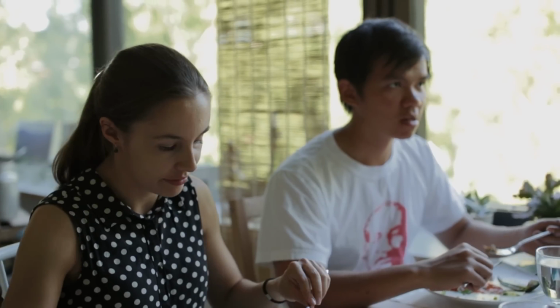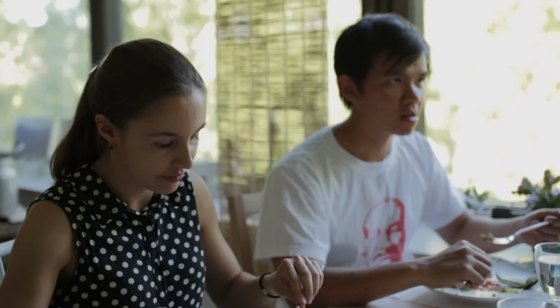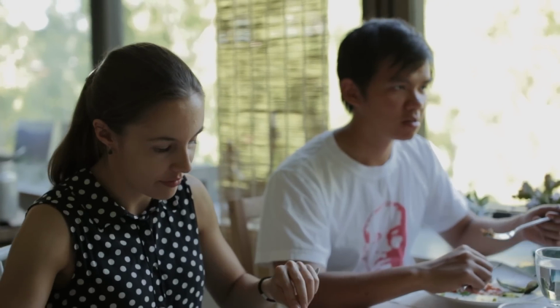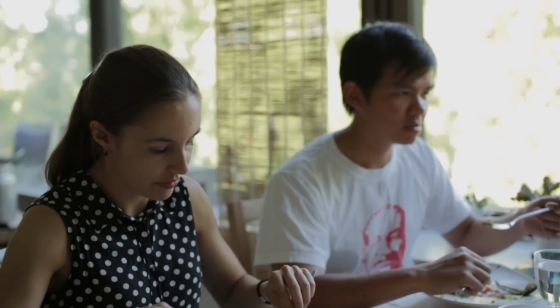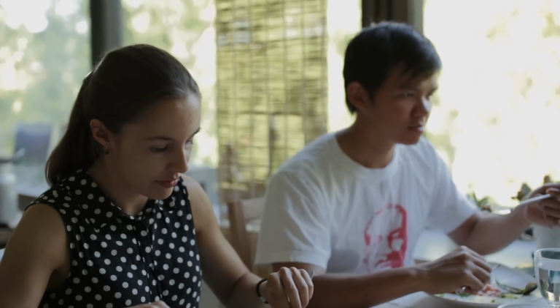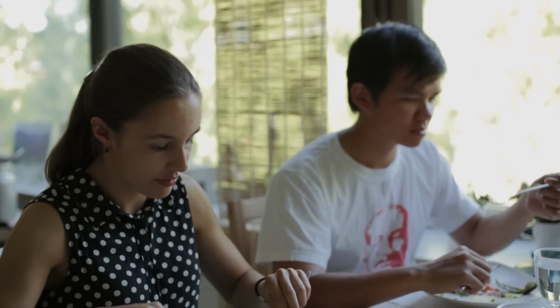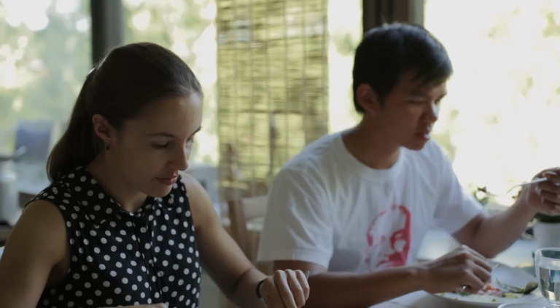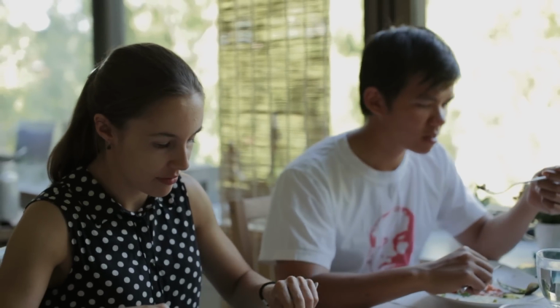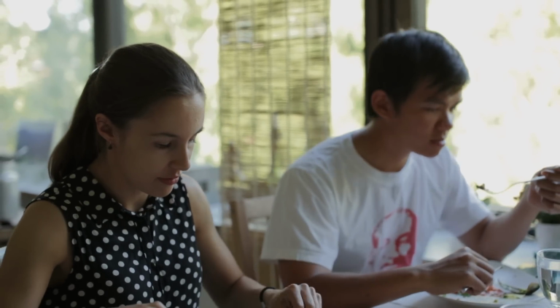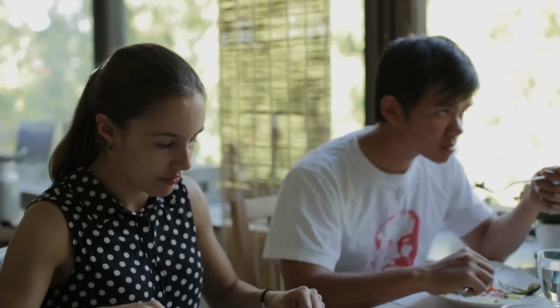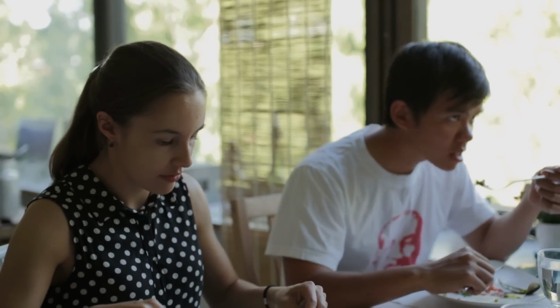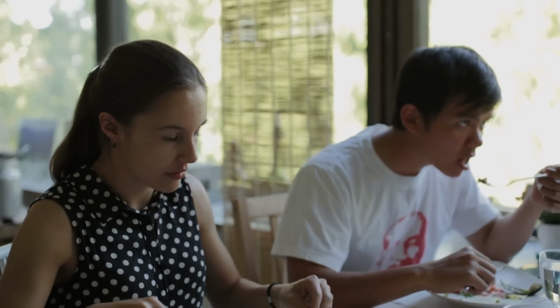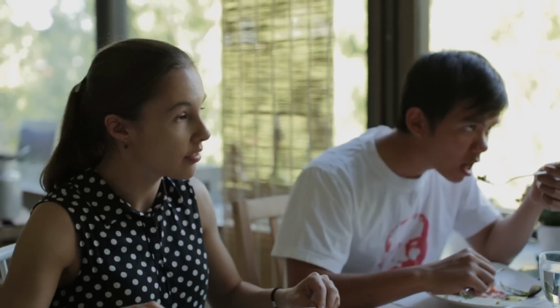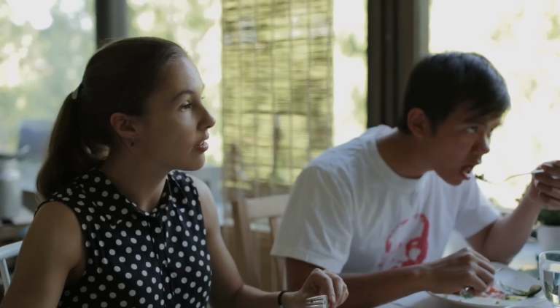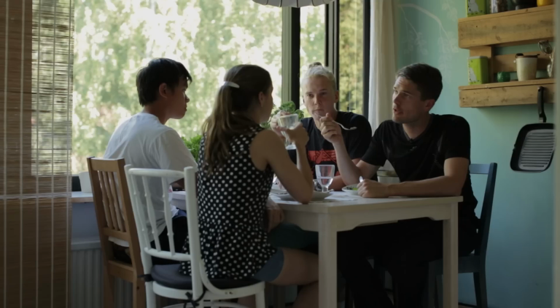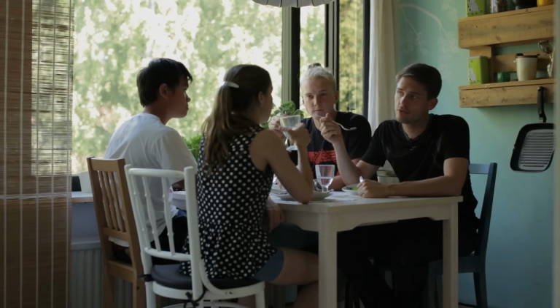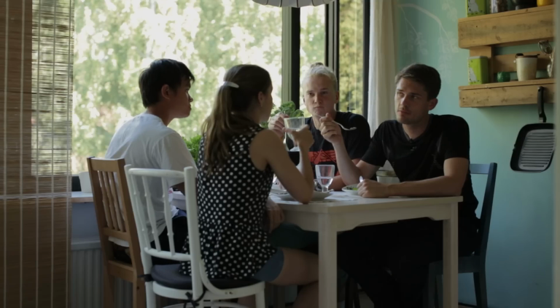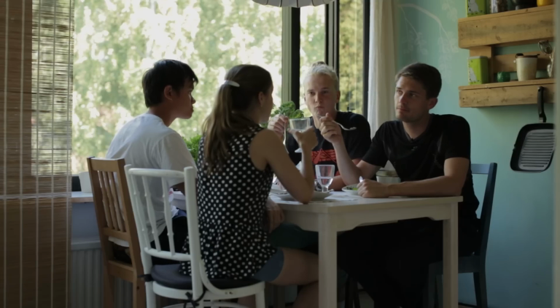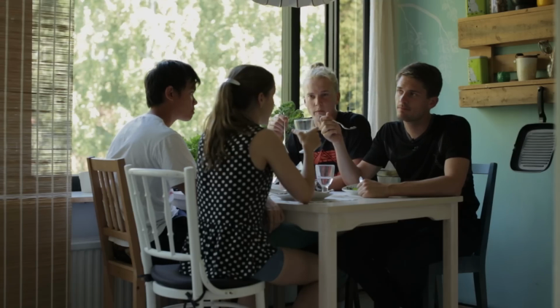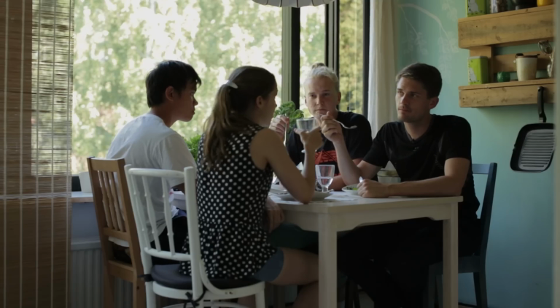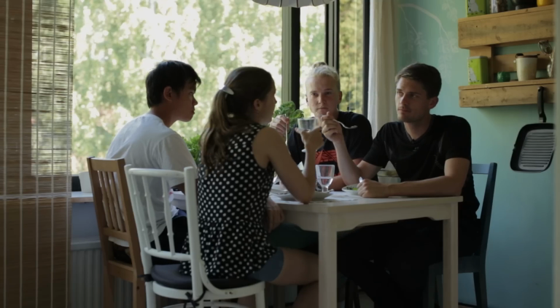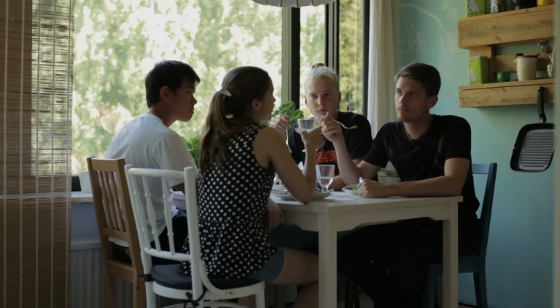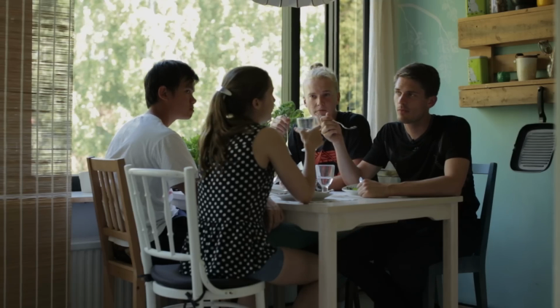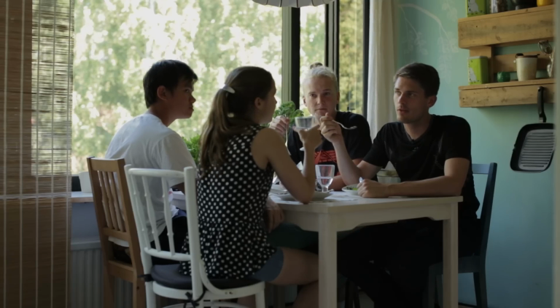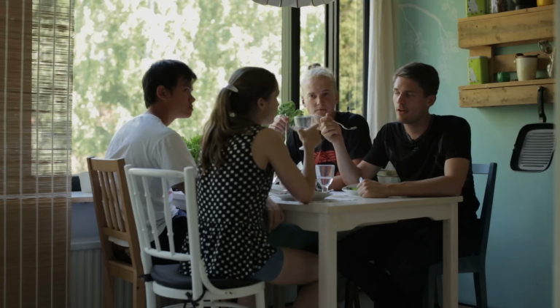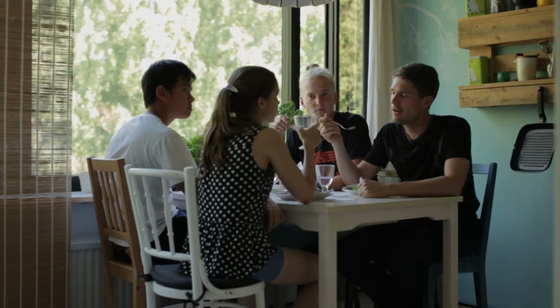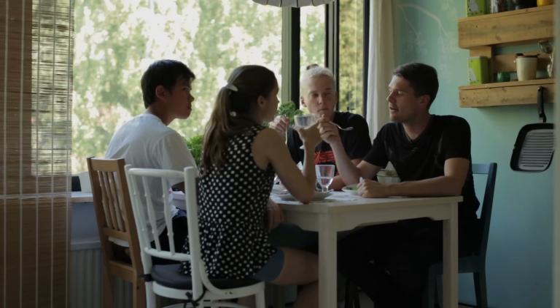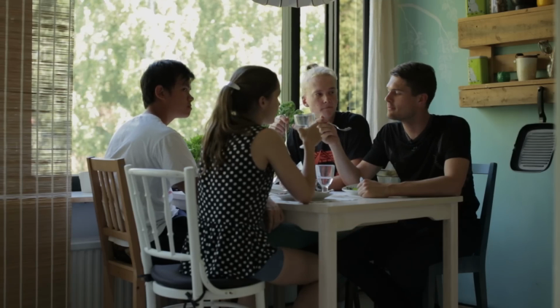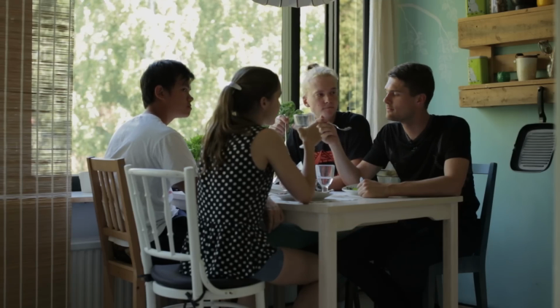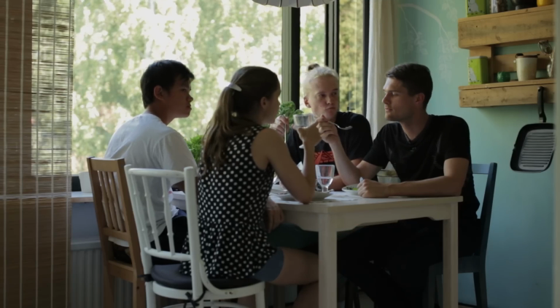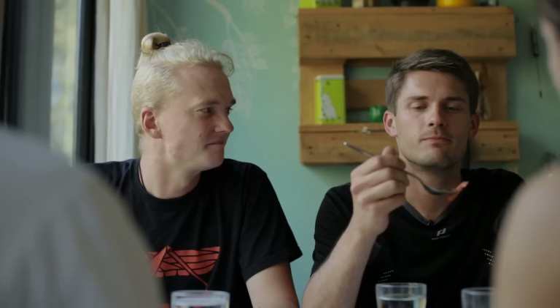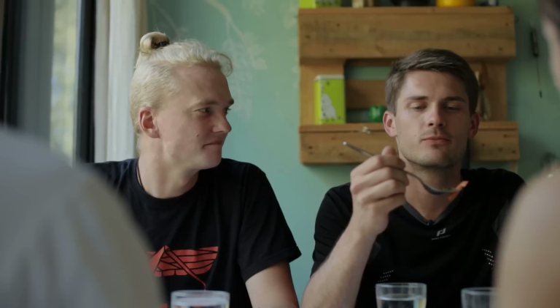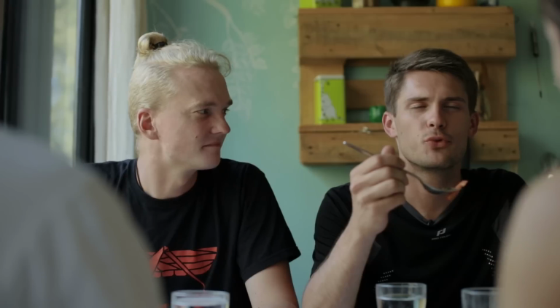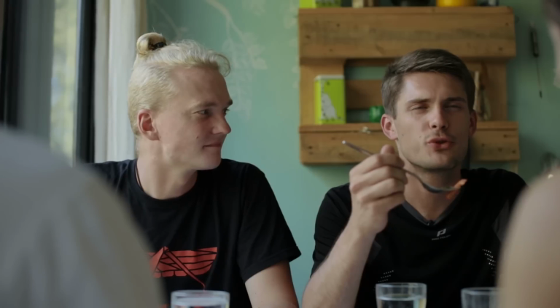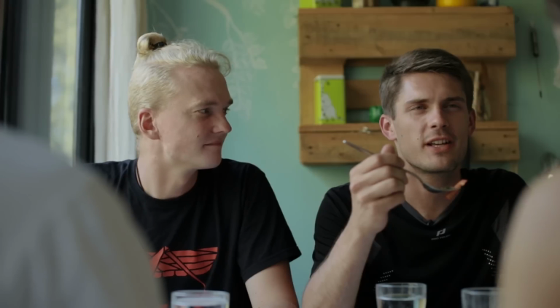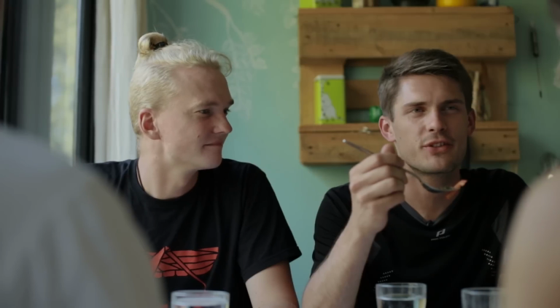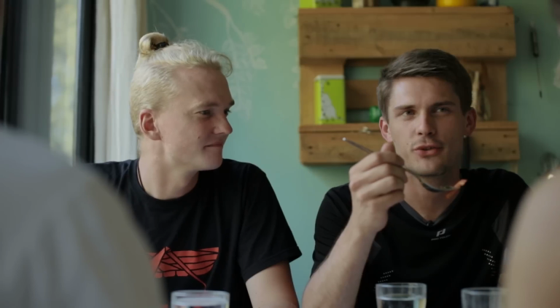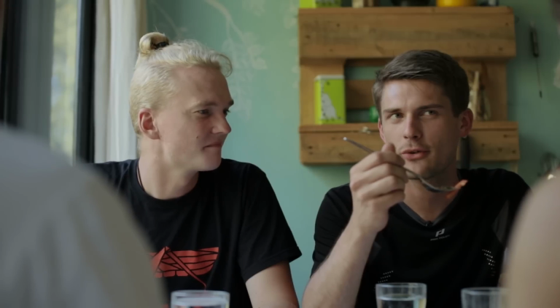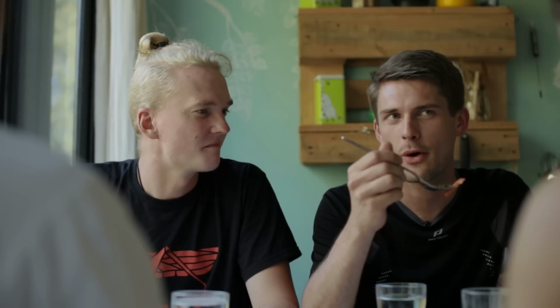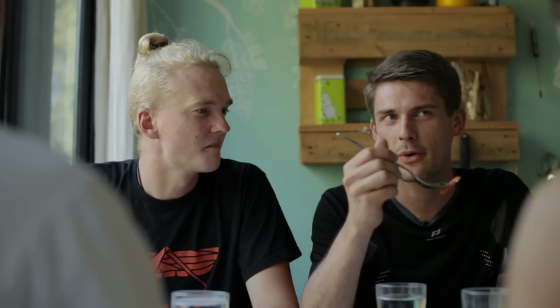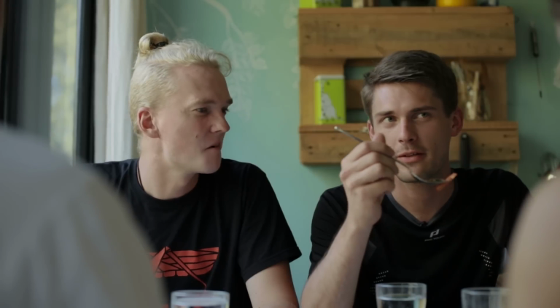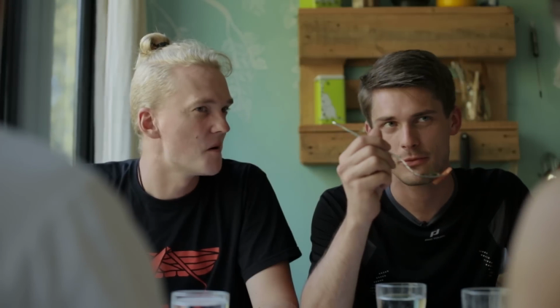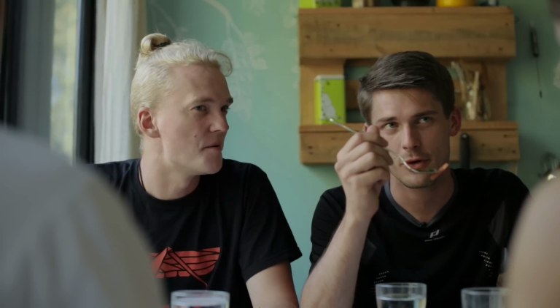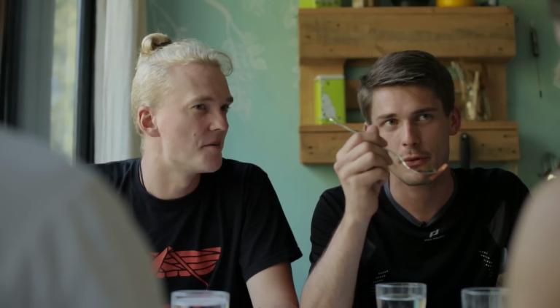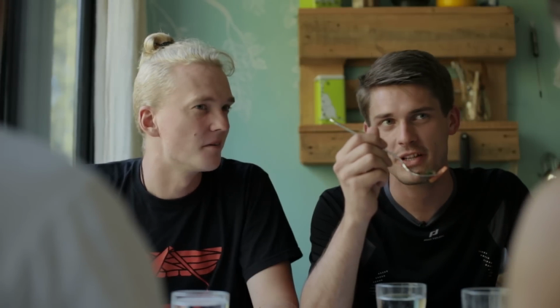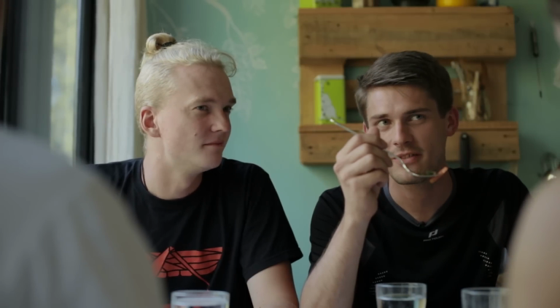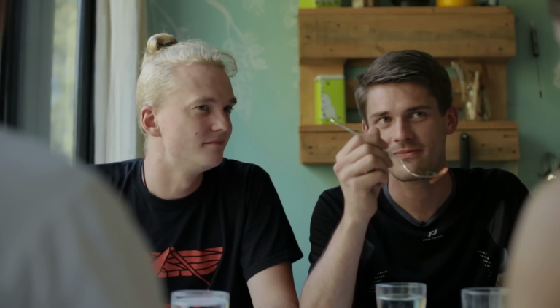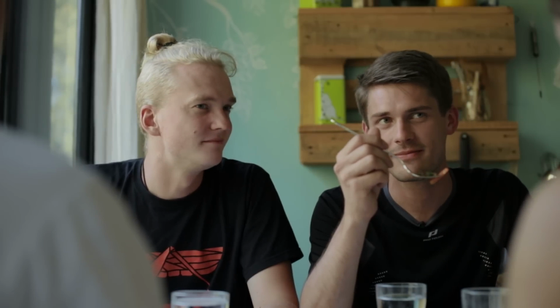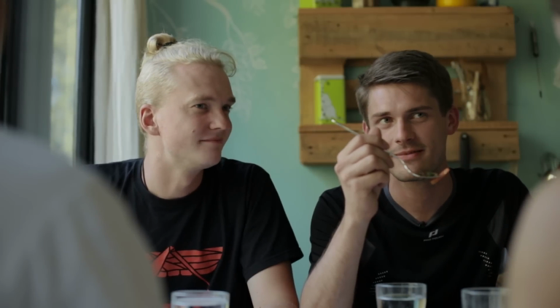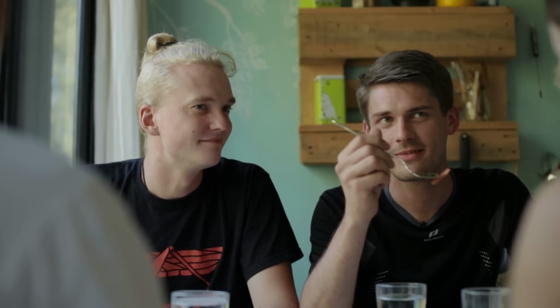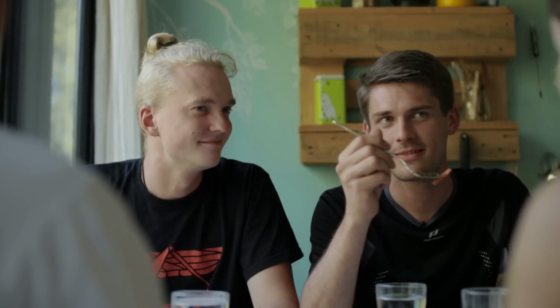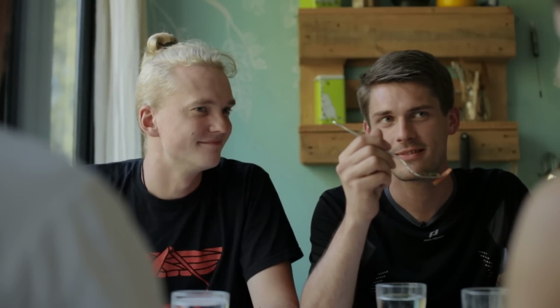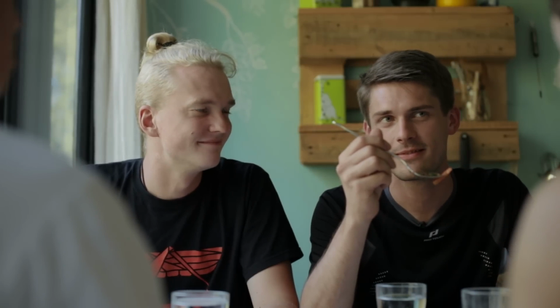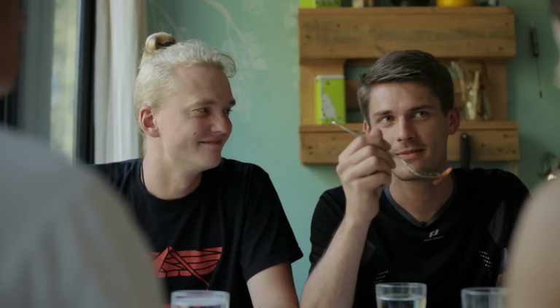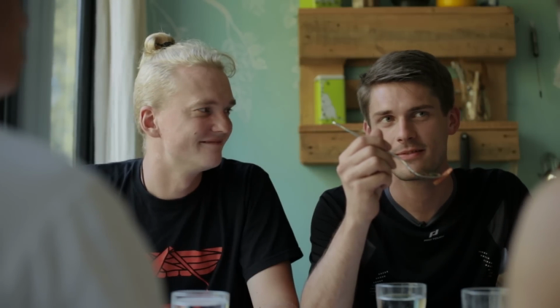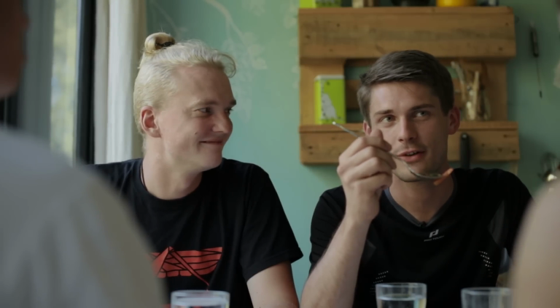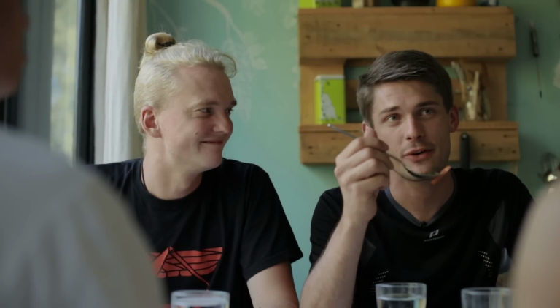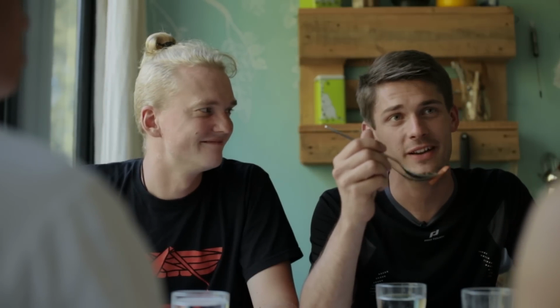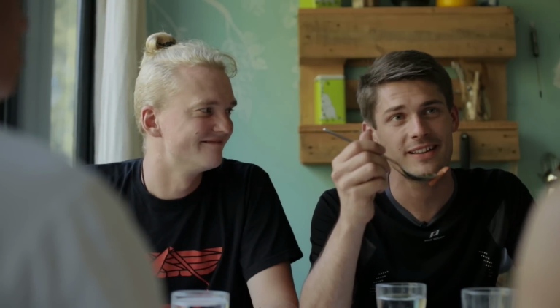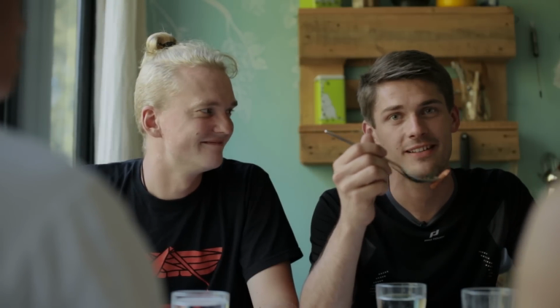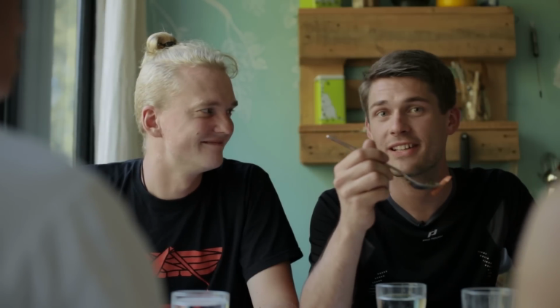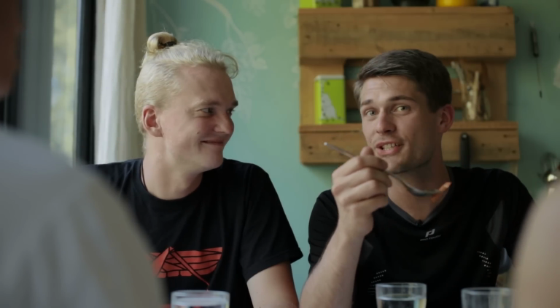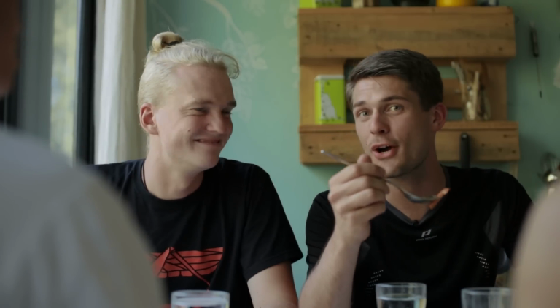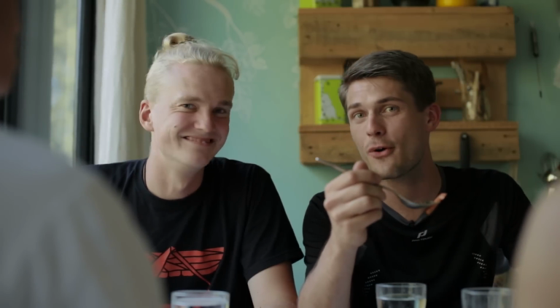Did you know that we actually grew this ourselves? I didn't. Yeah. Would you like to know how we grow these? Yeah. Okay, let's go.